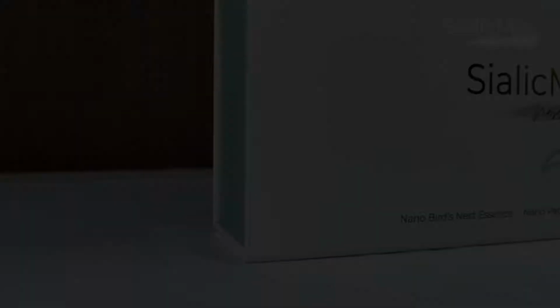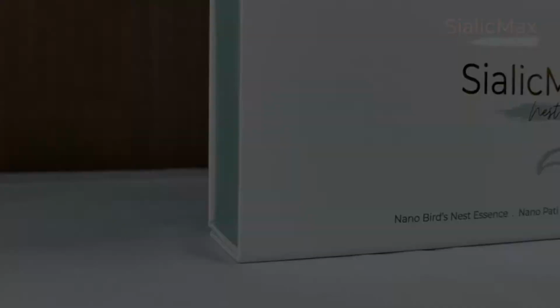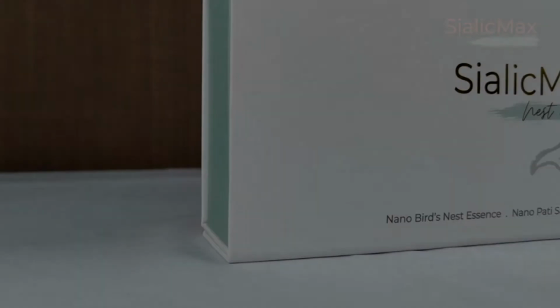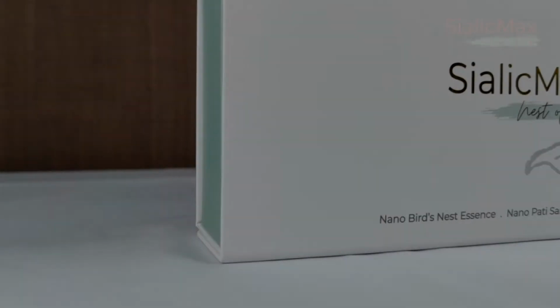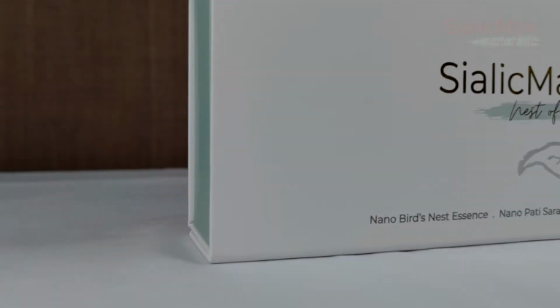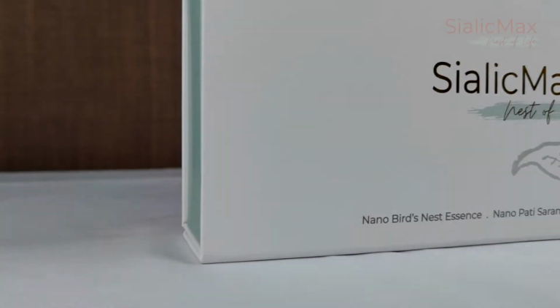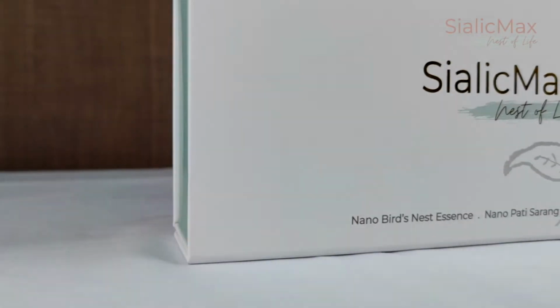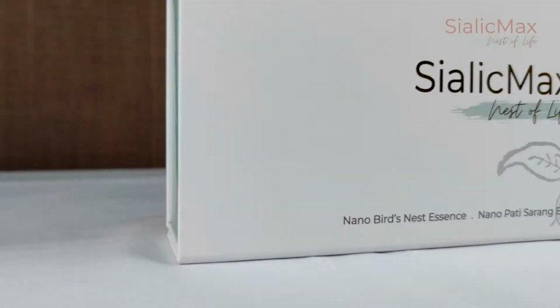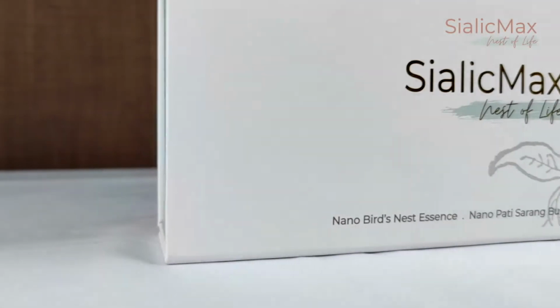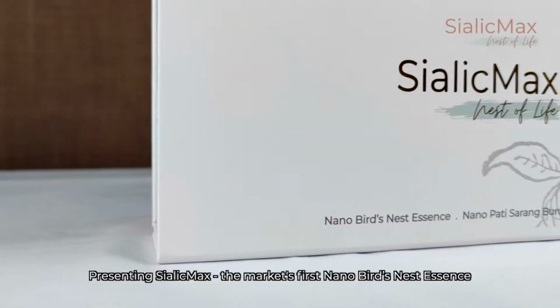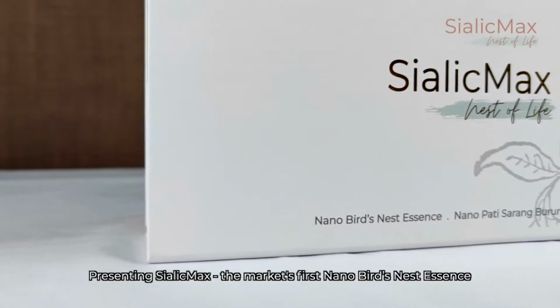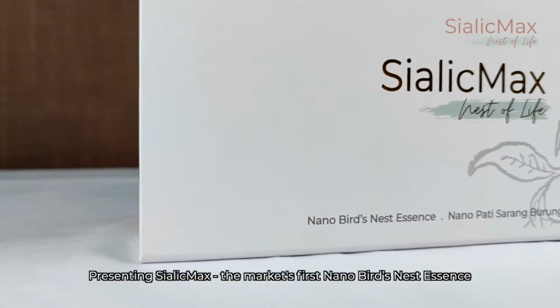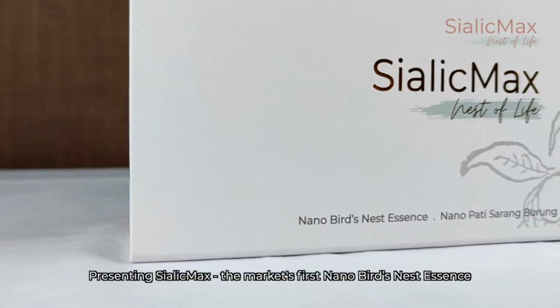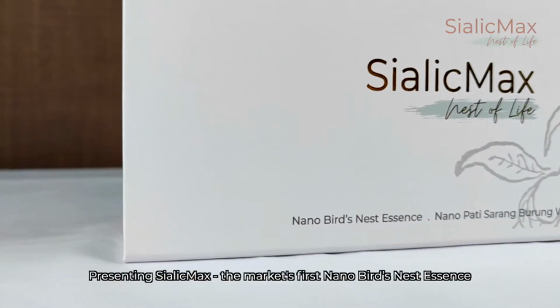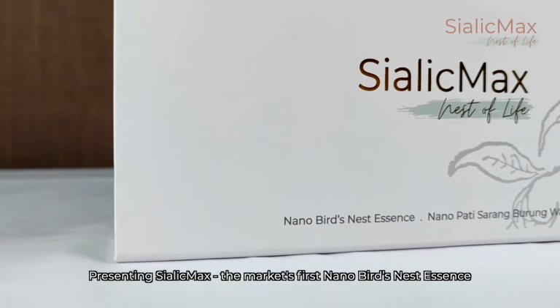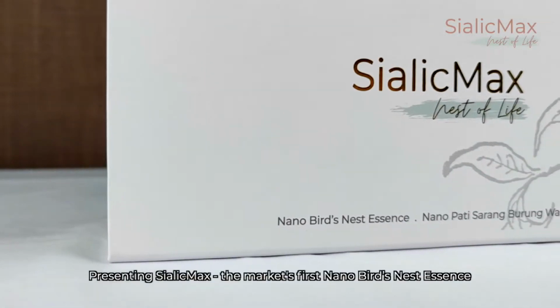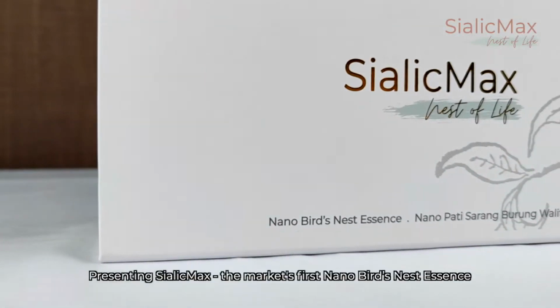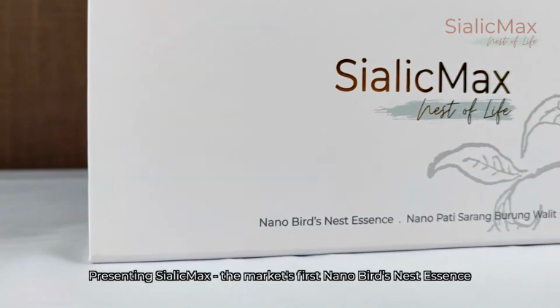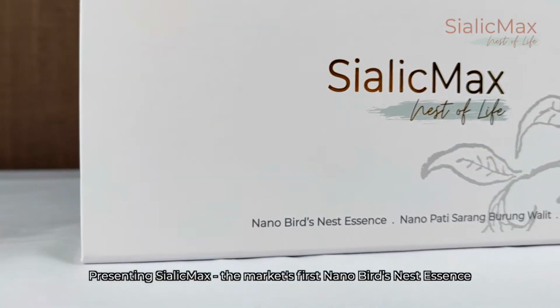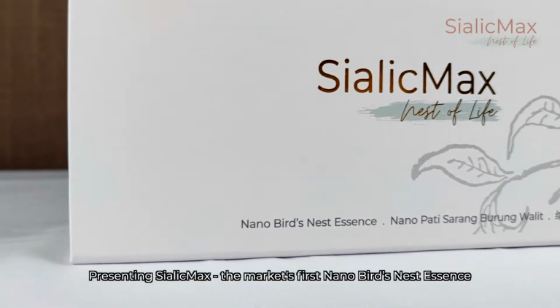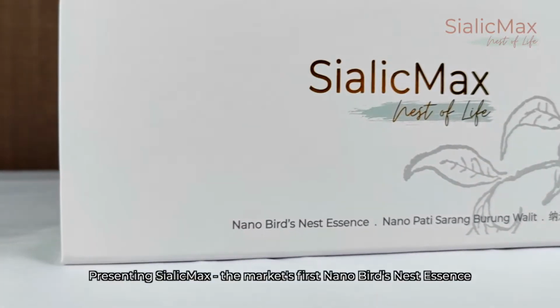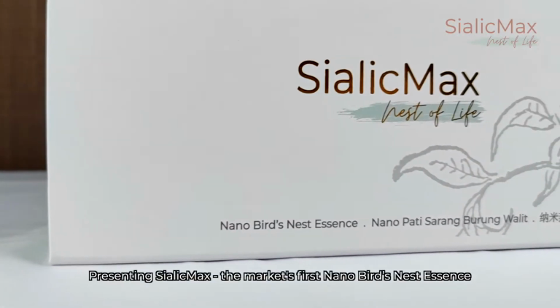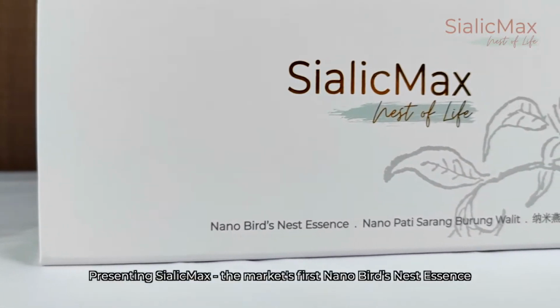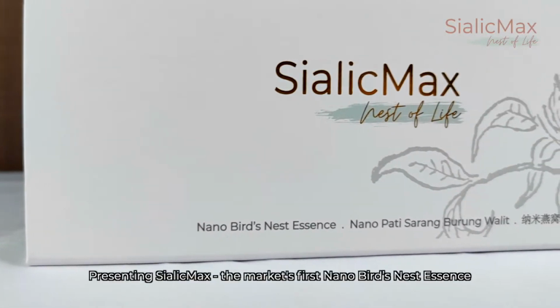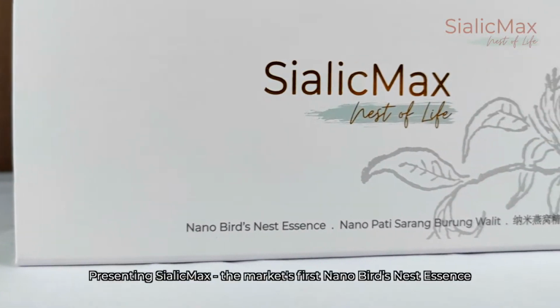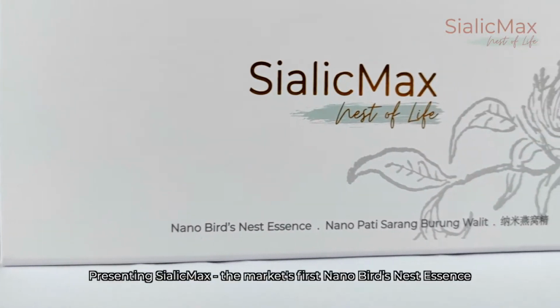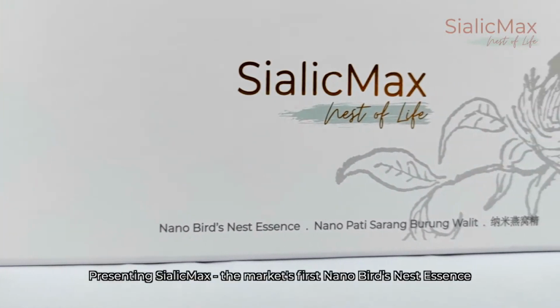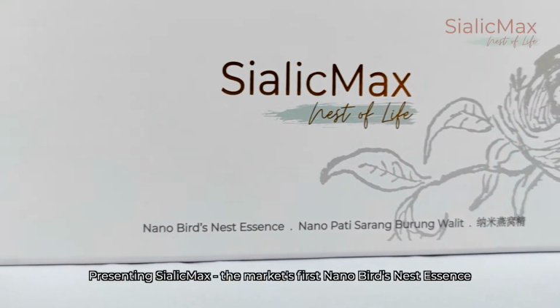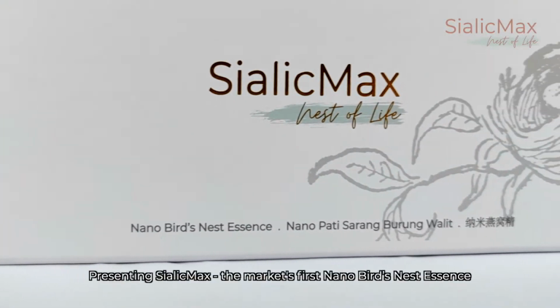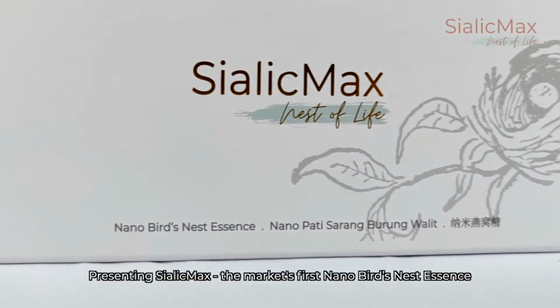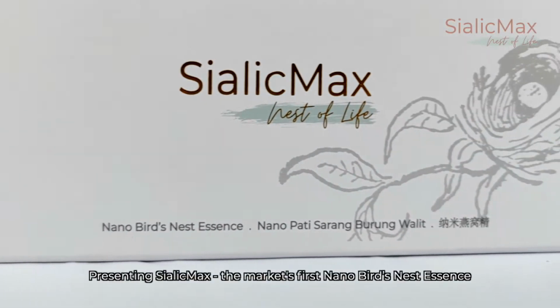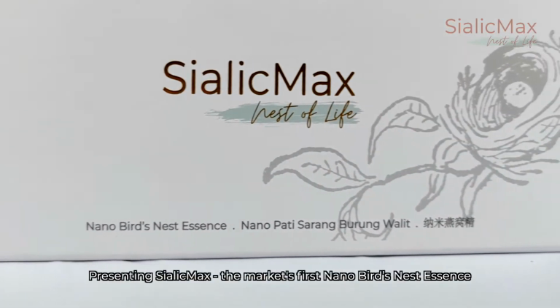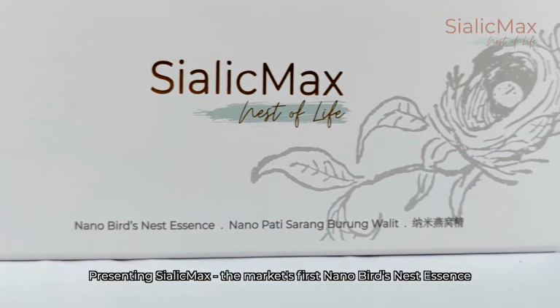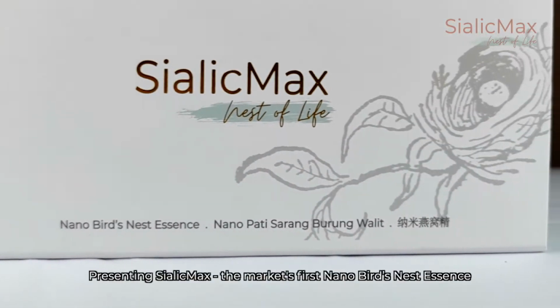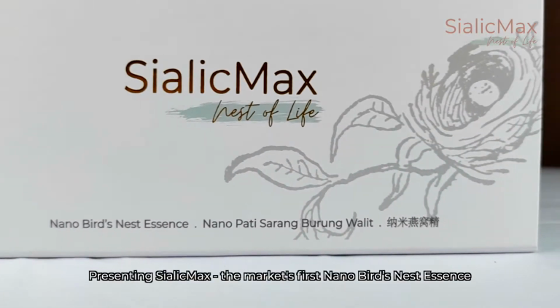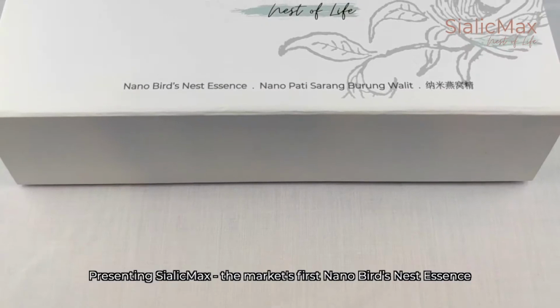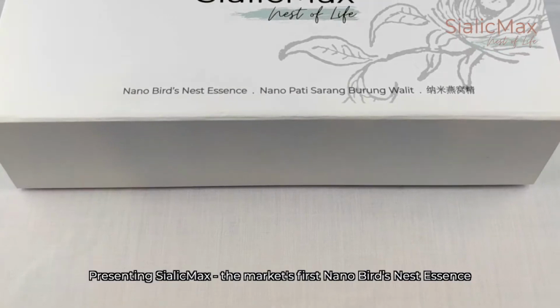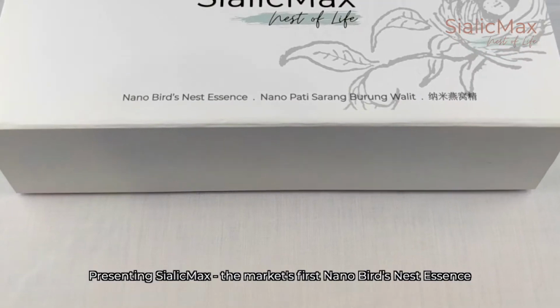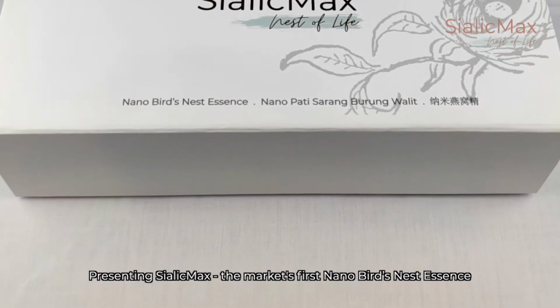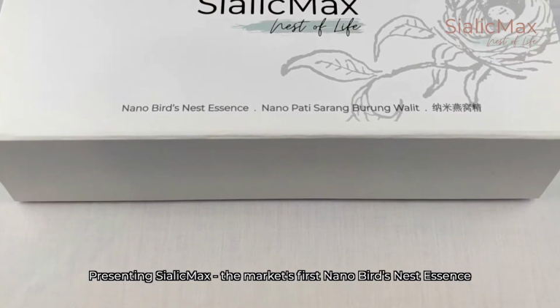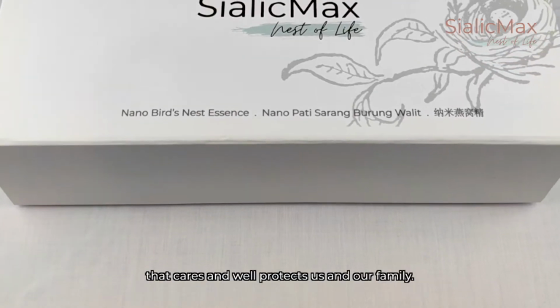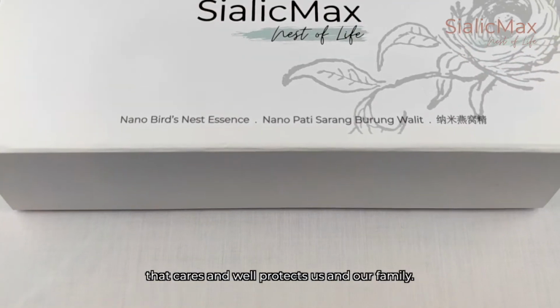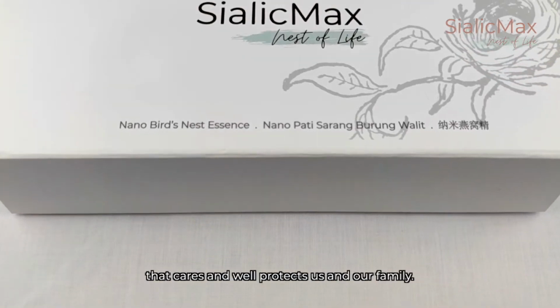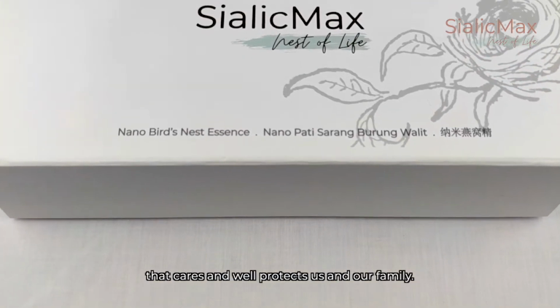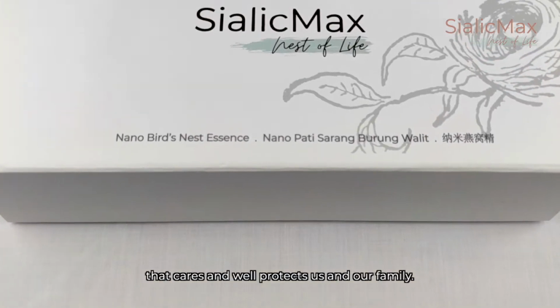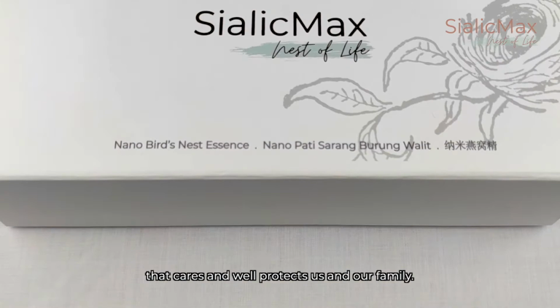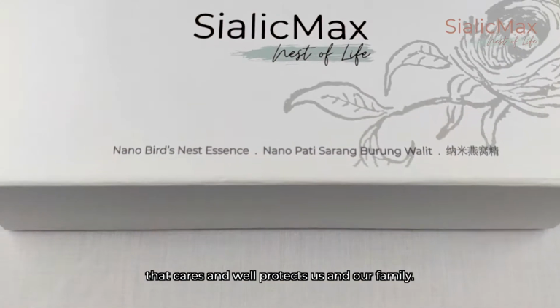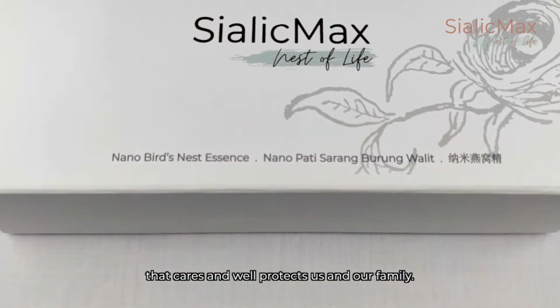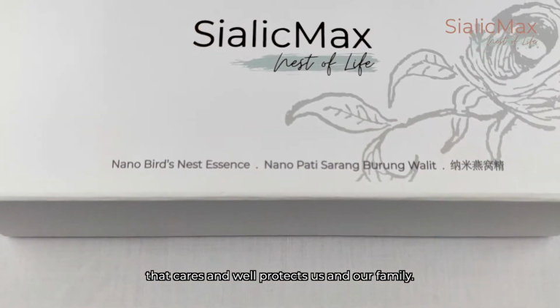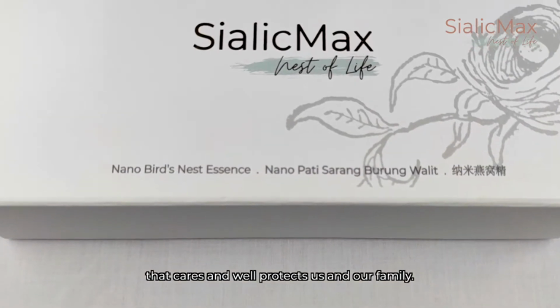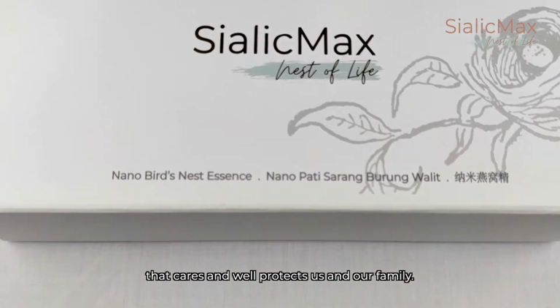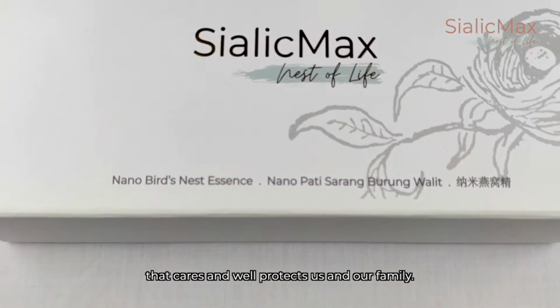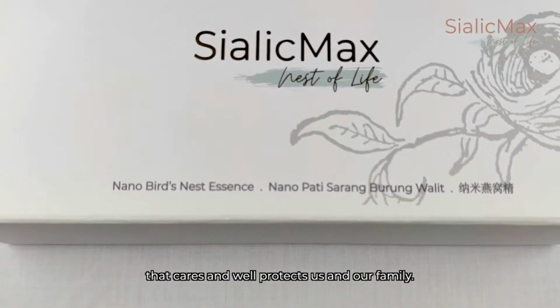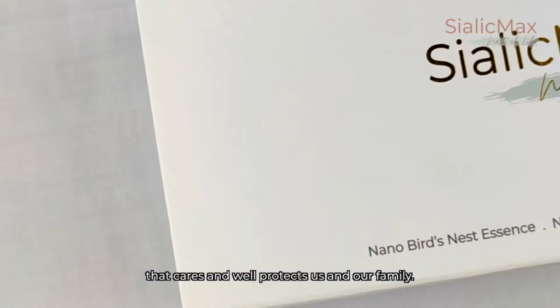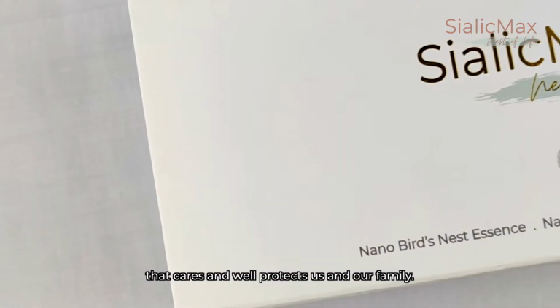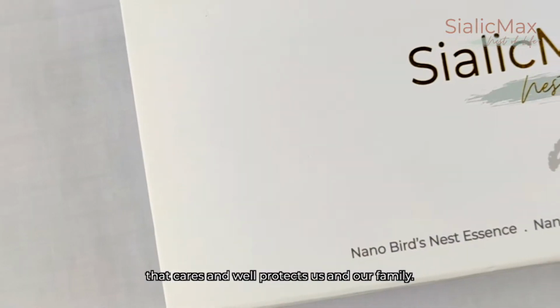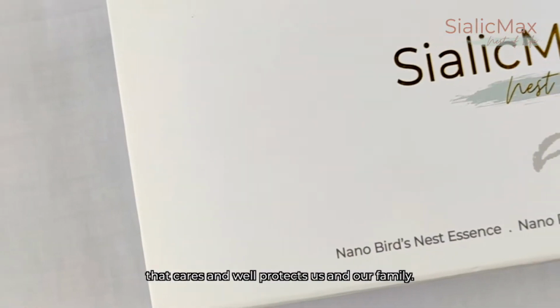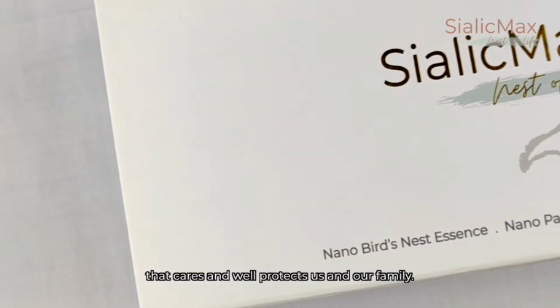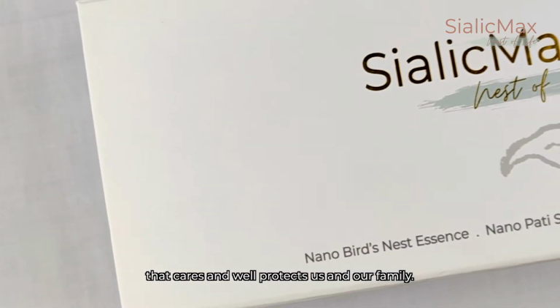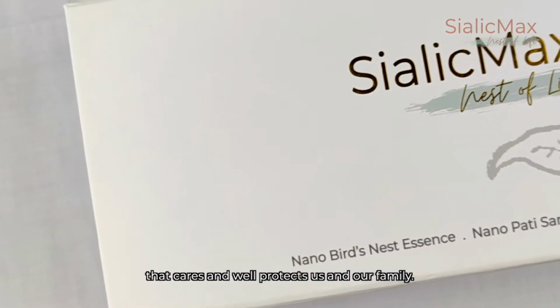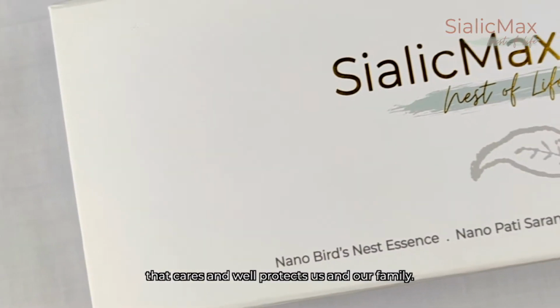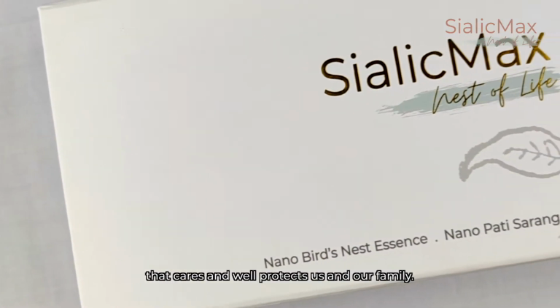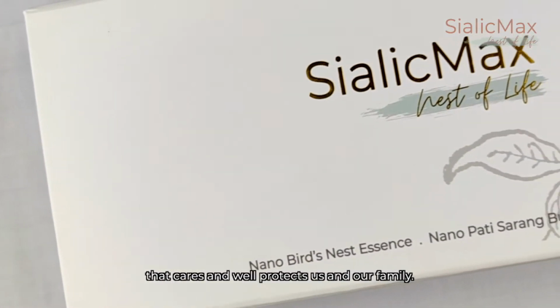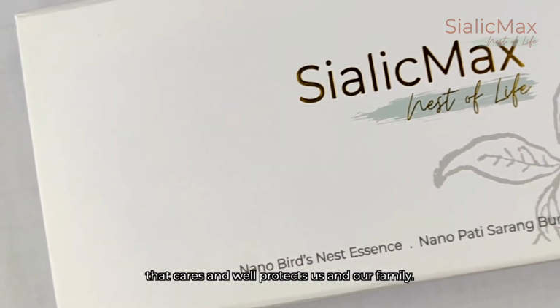Presenting Sialik Max, the market's first nano bird's nest essence that cares and well protects us and our family.